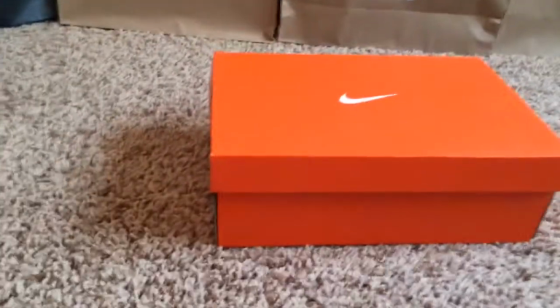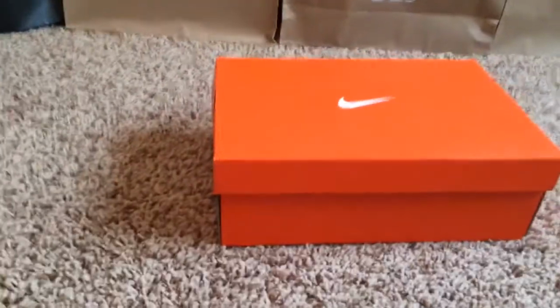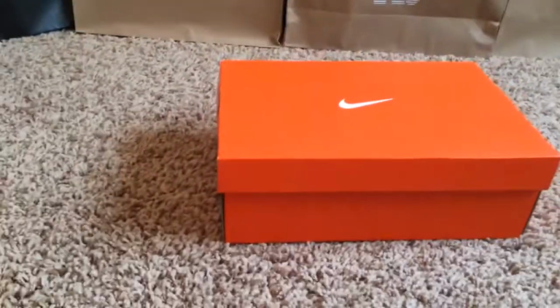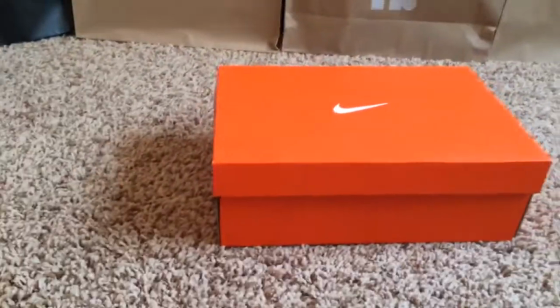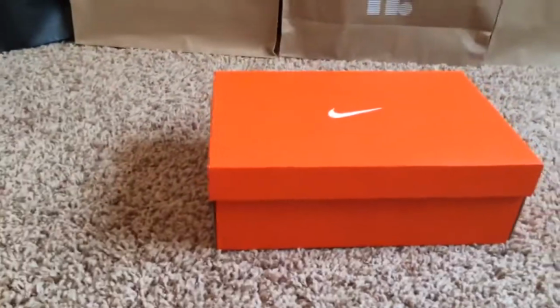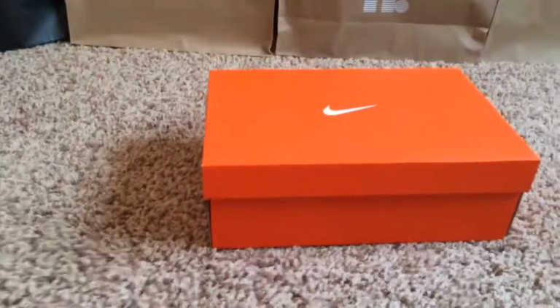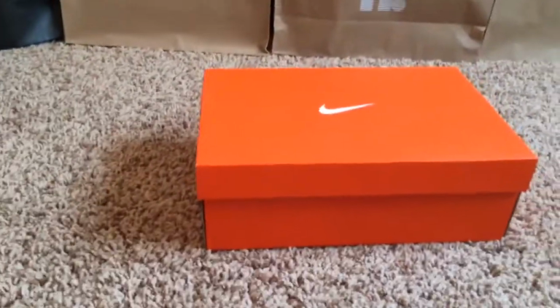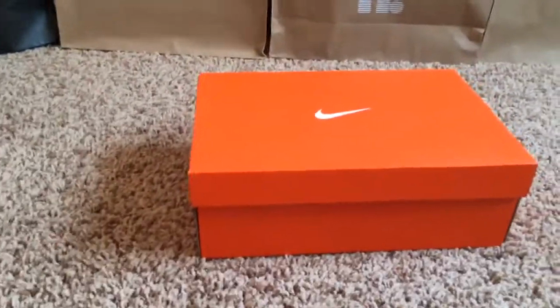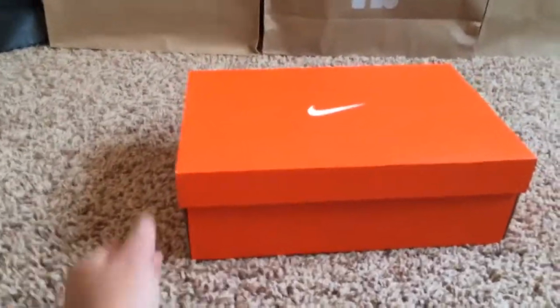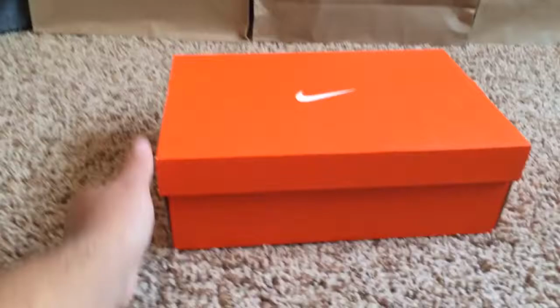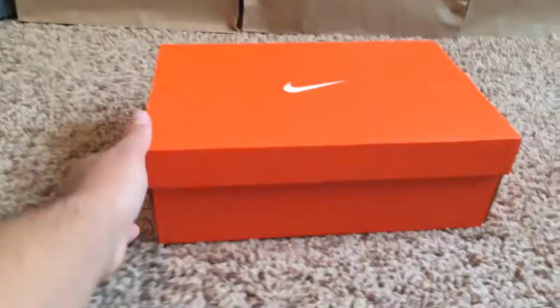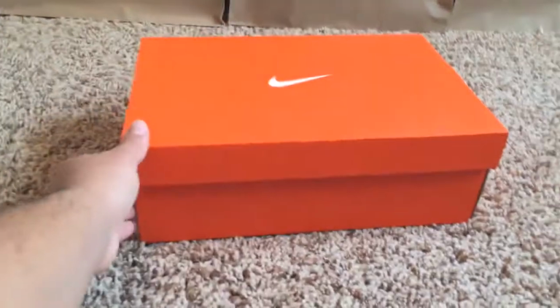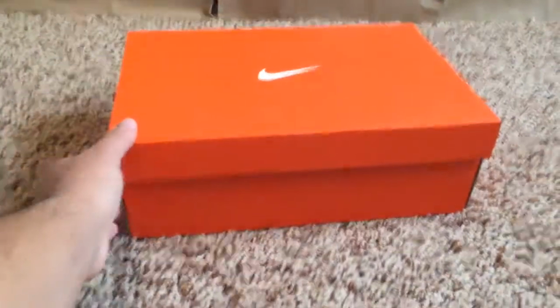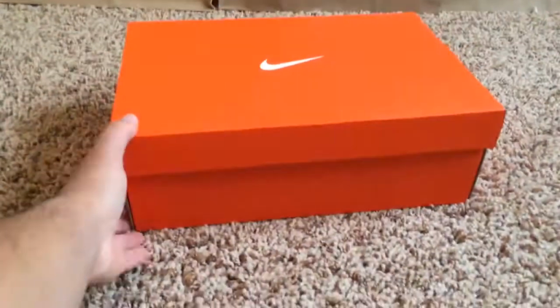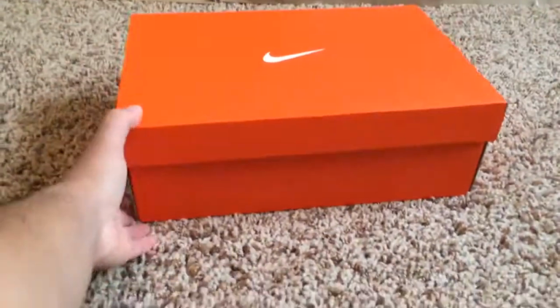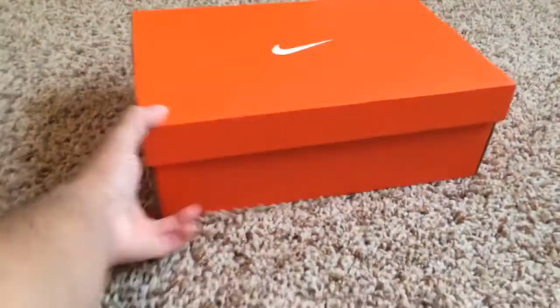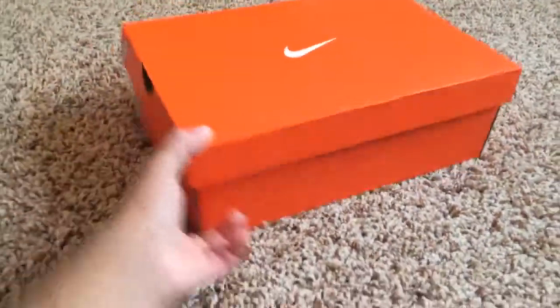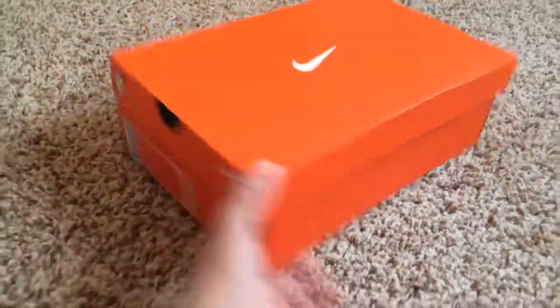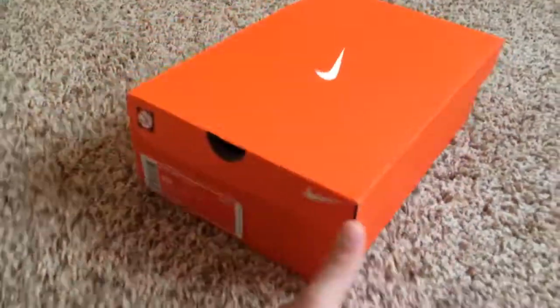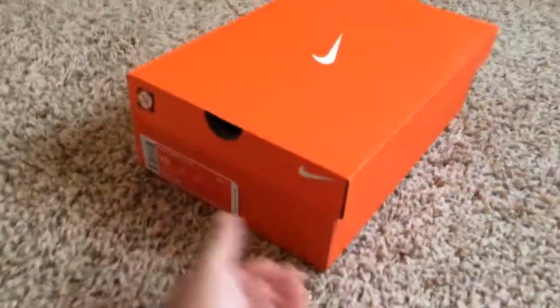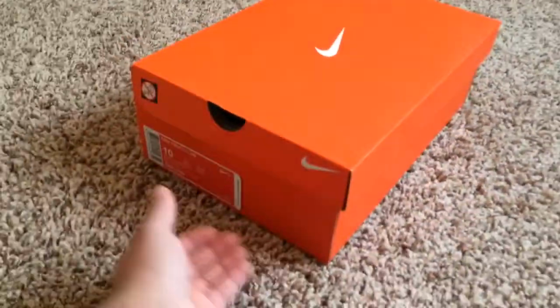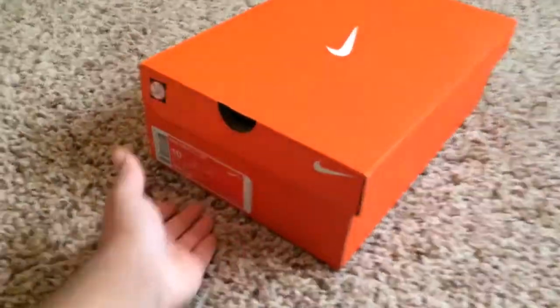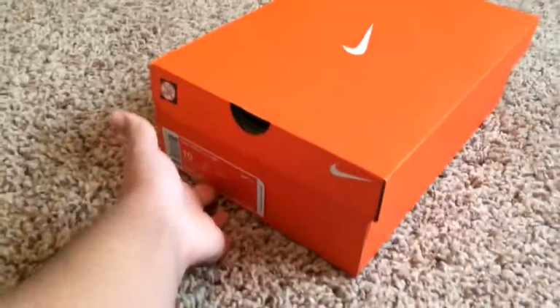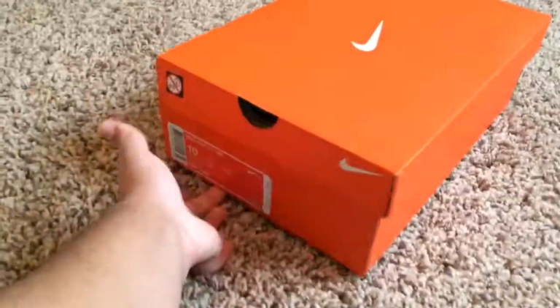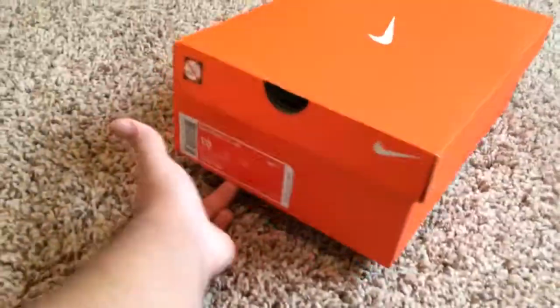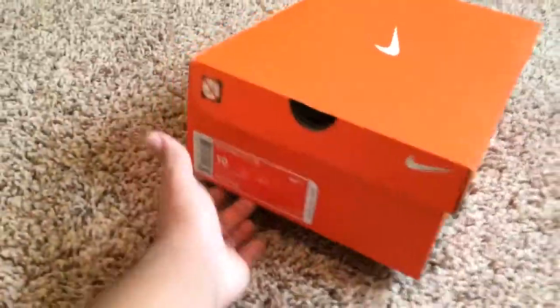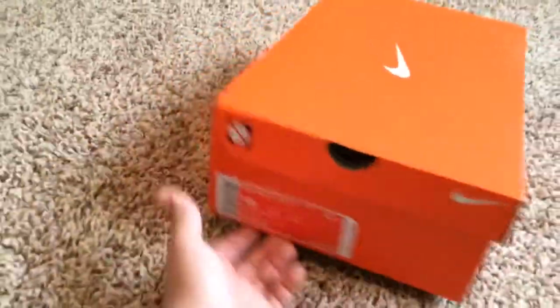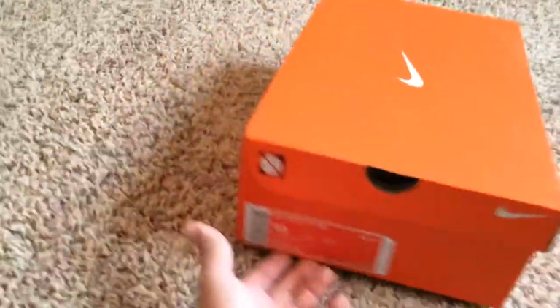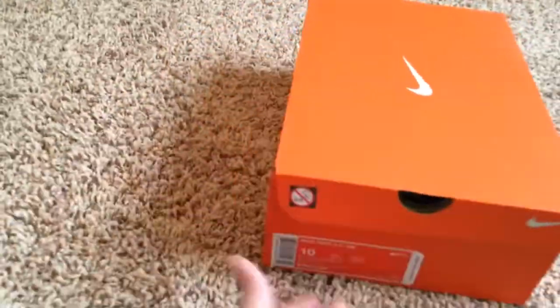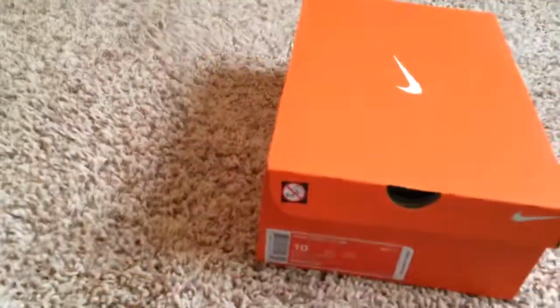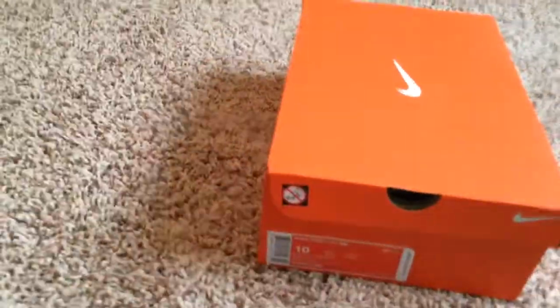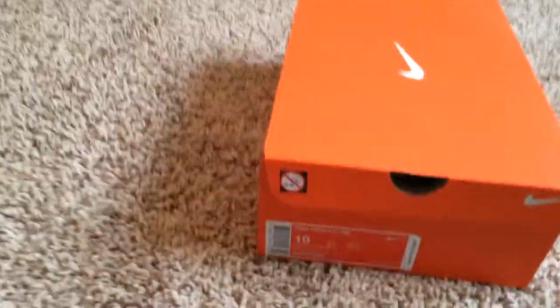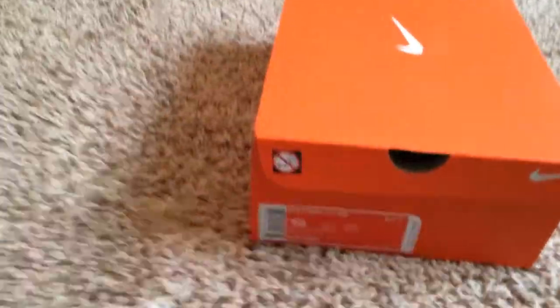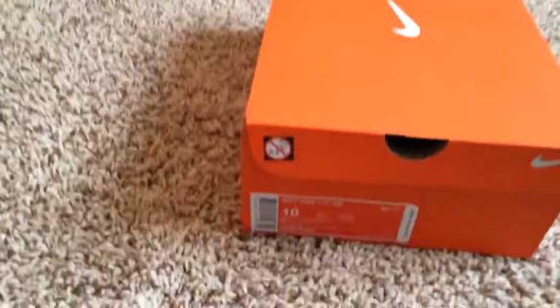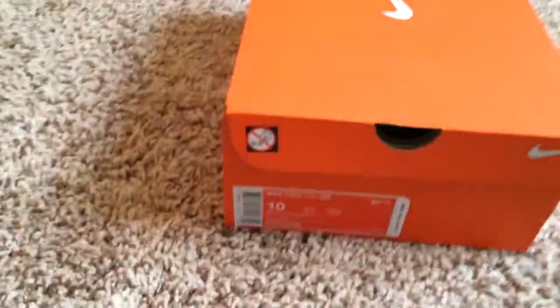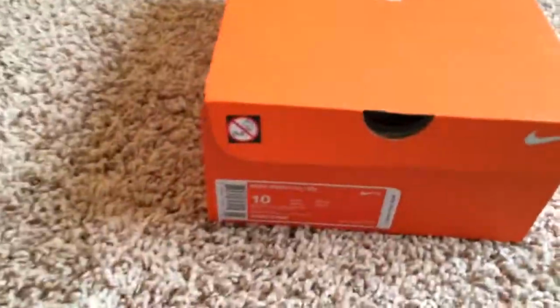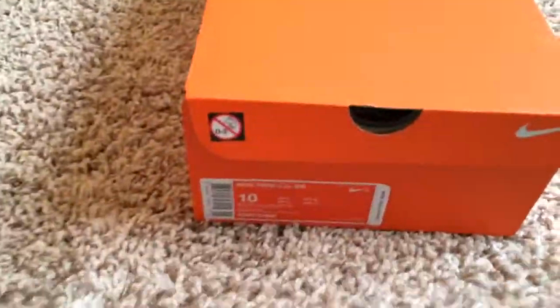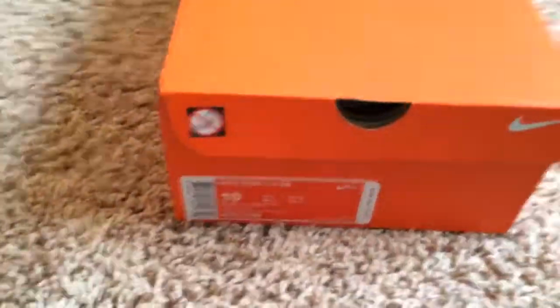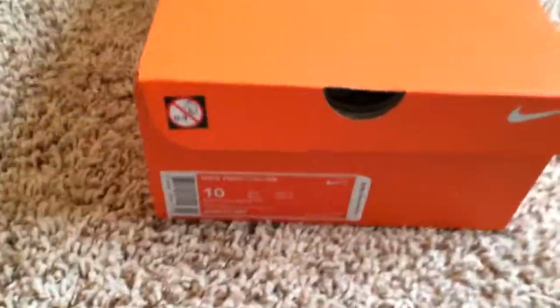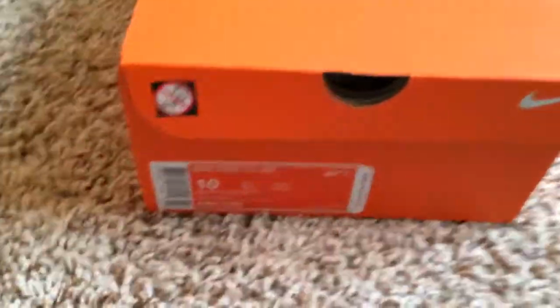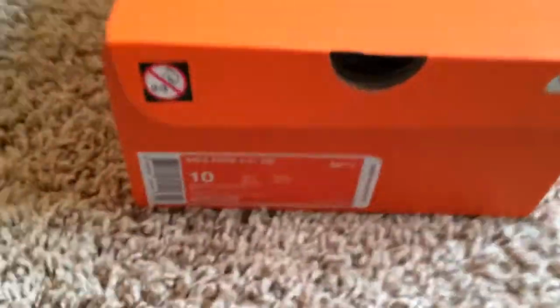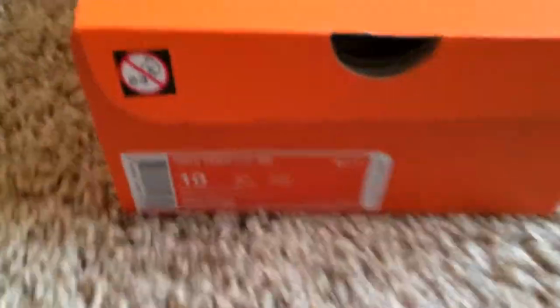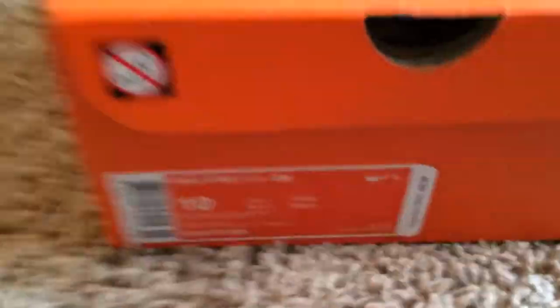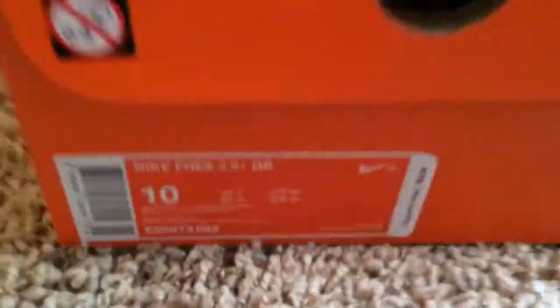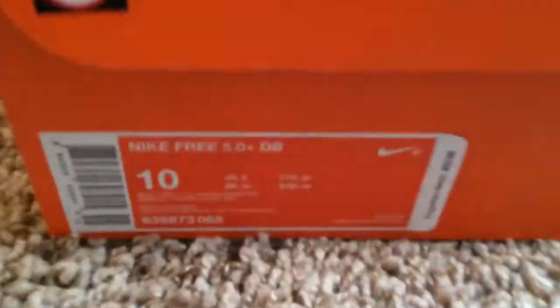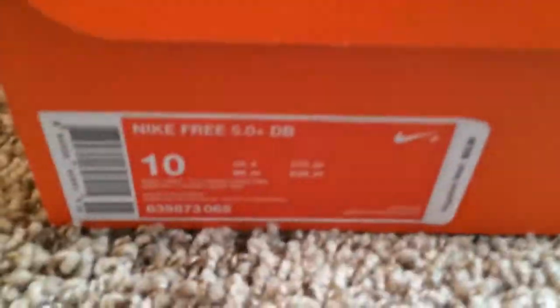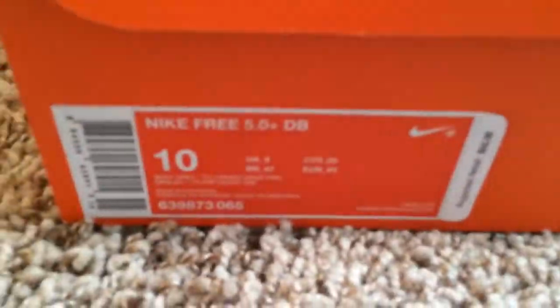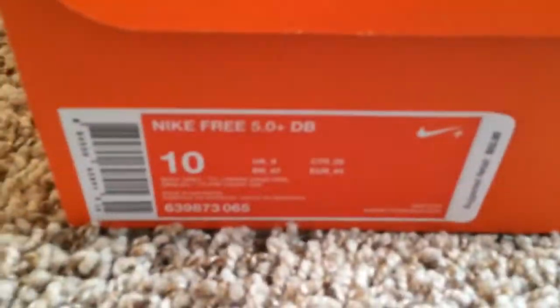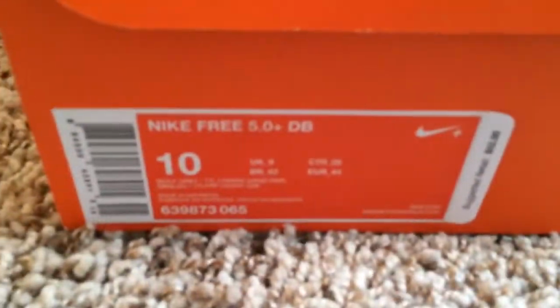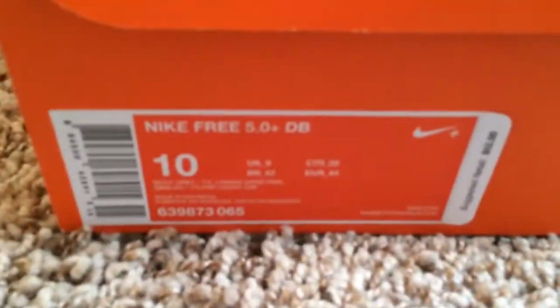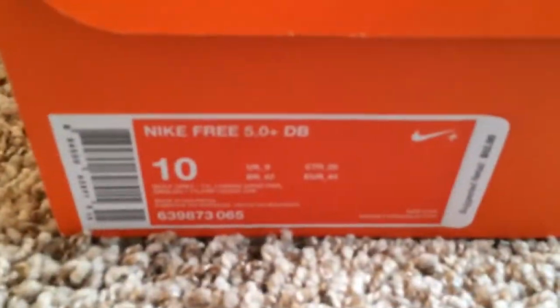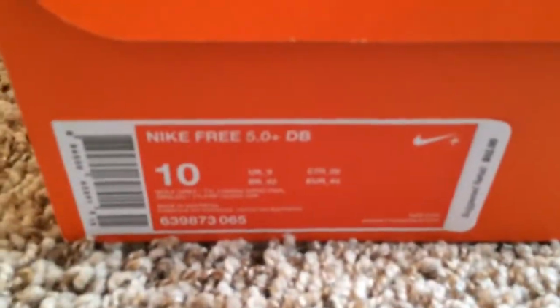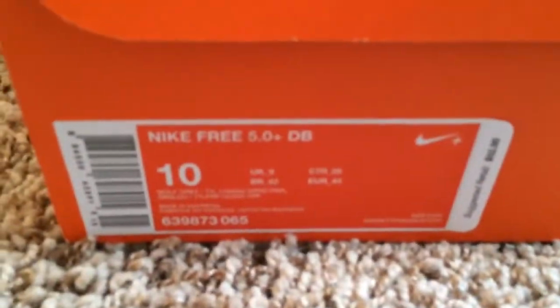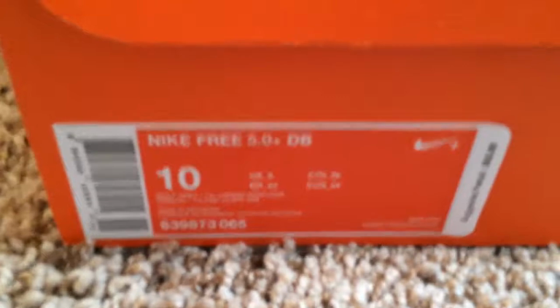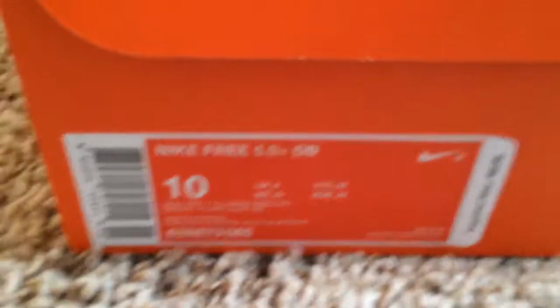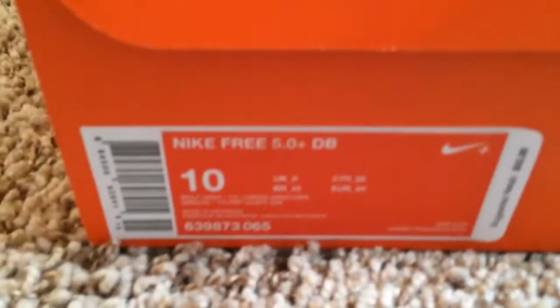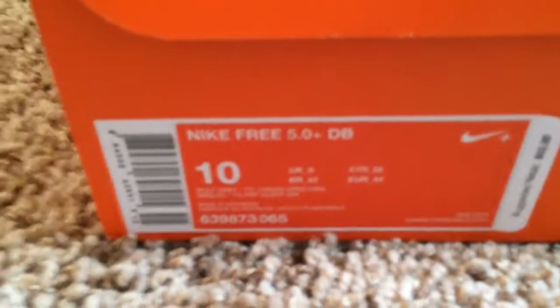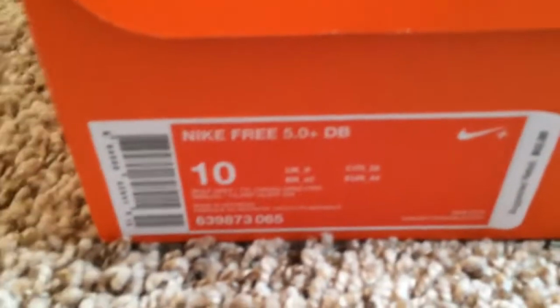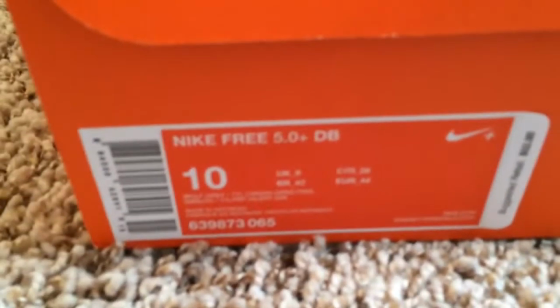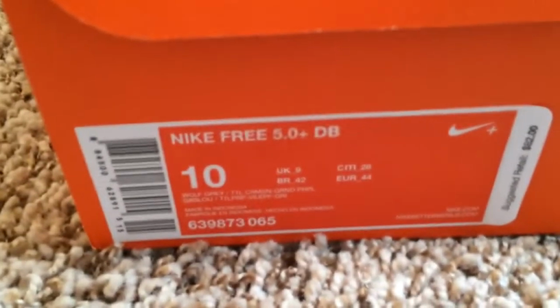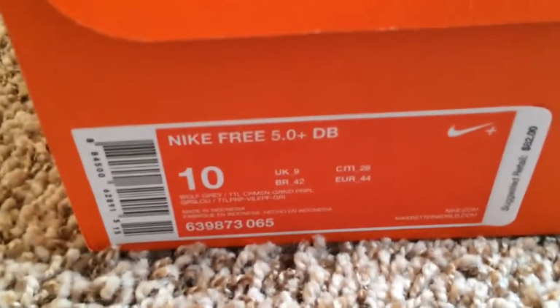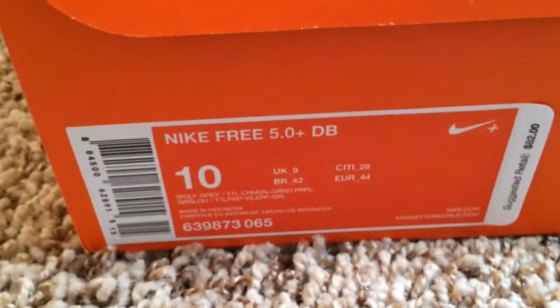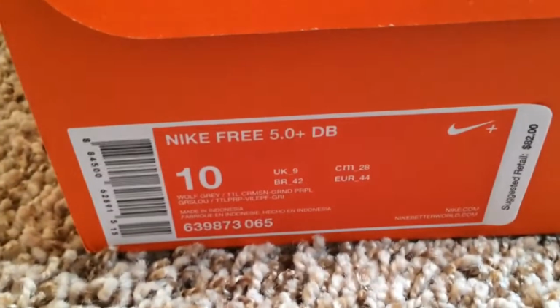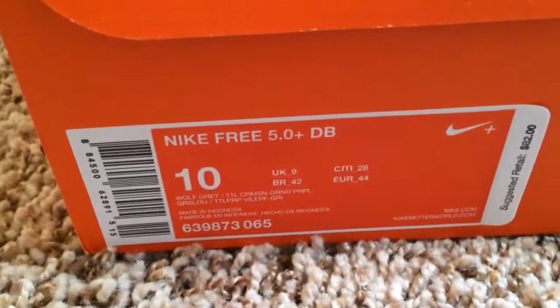Alright, so let's get right into the unboxing and review. The official colorway is Nike Free 5.0 Plus DB.